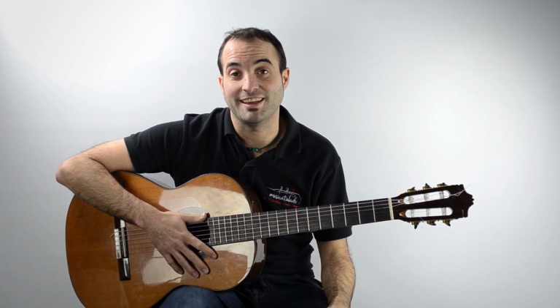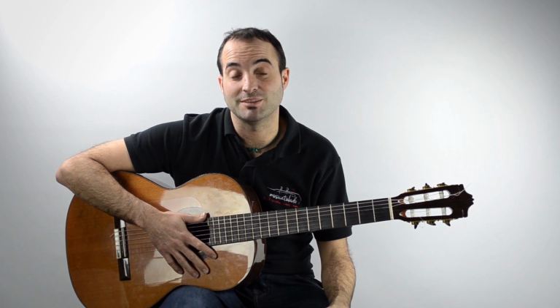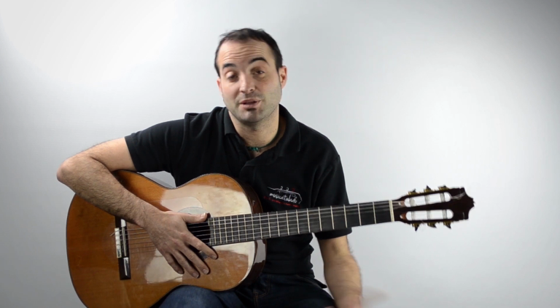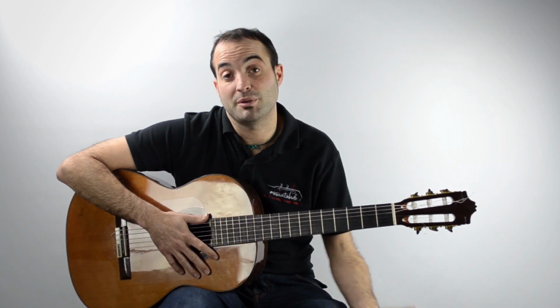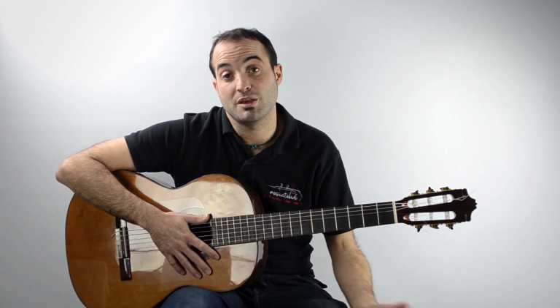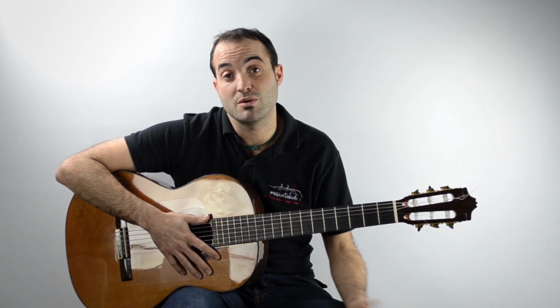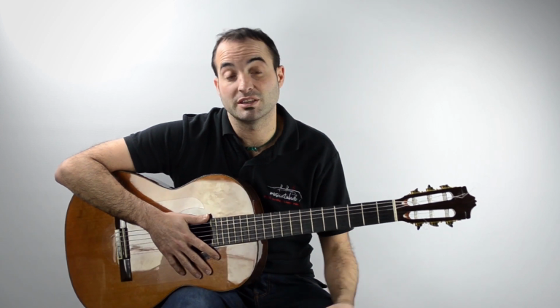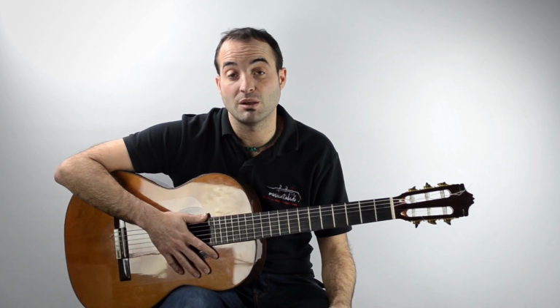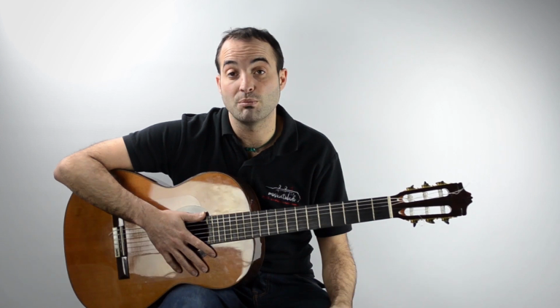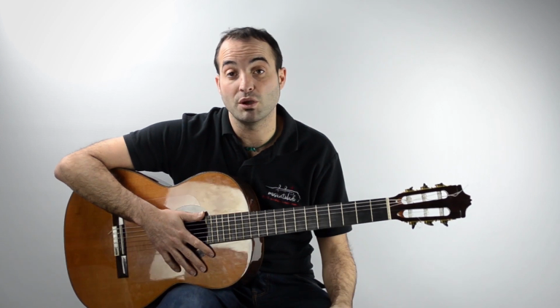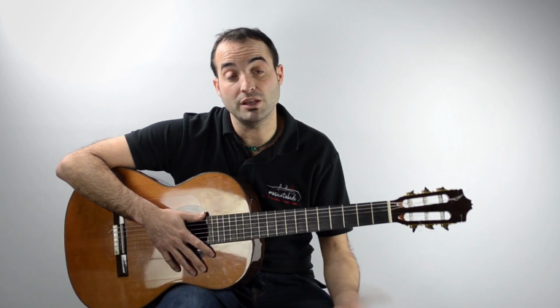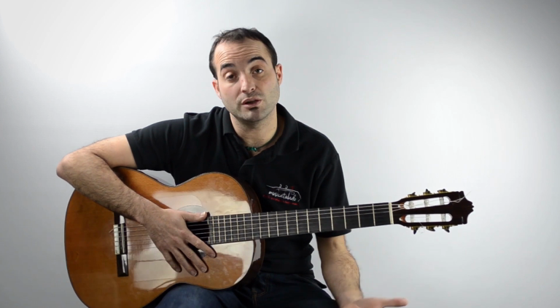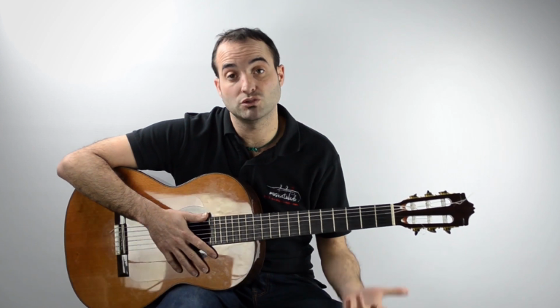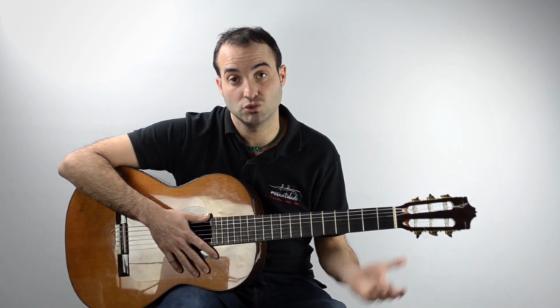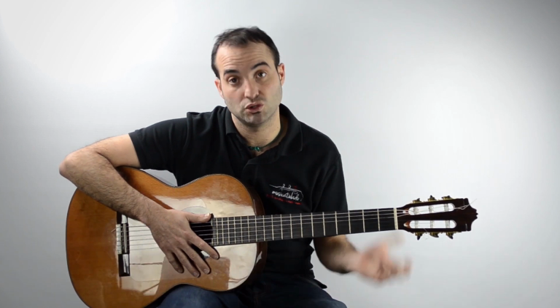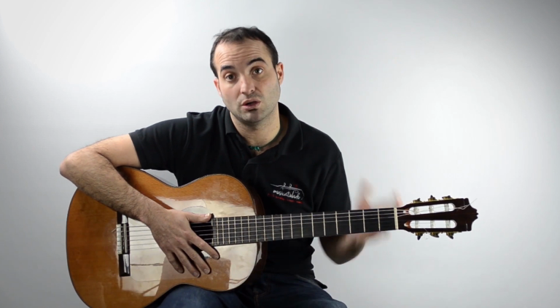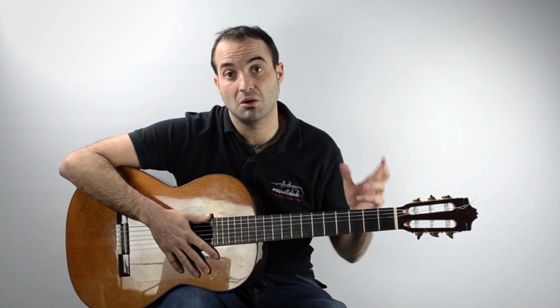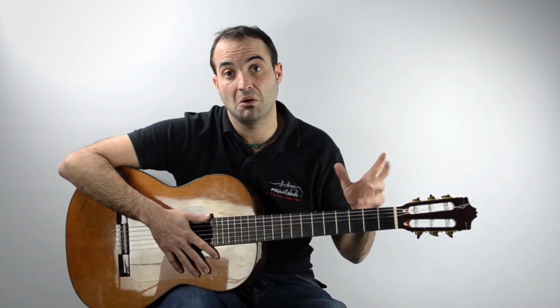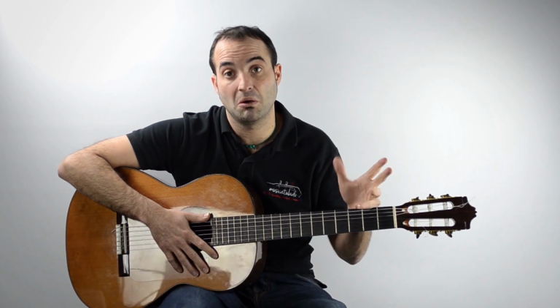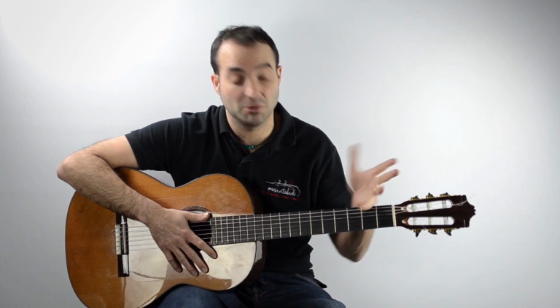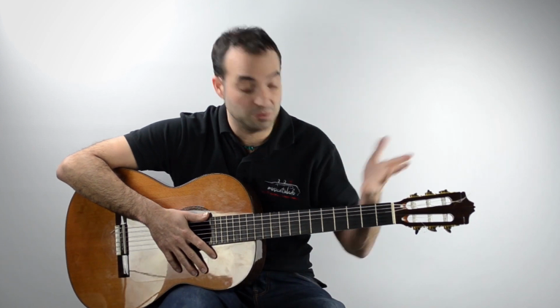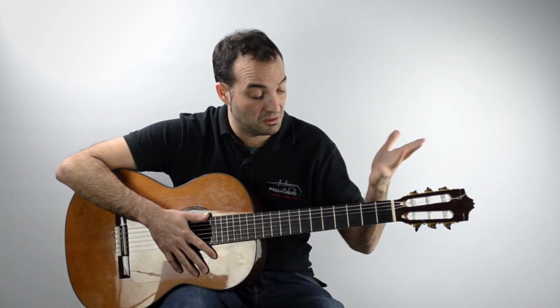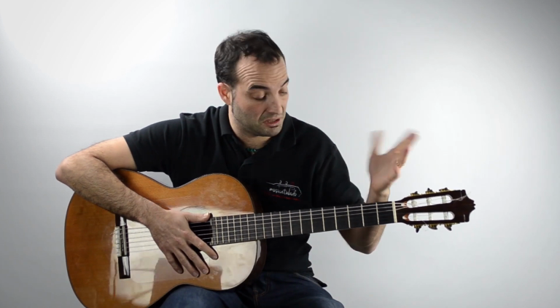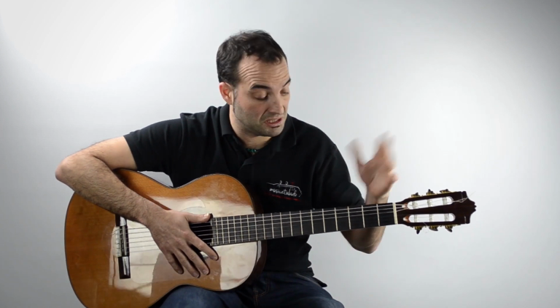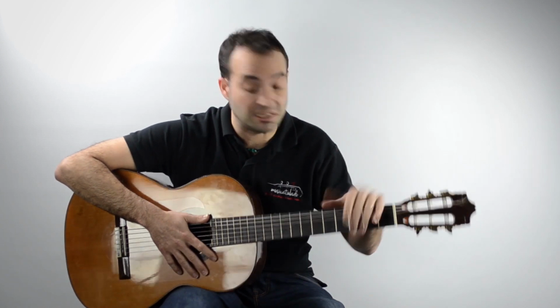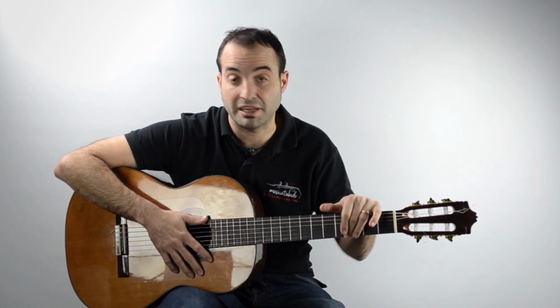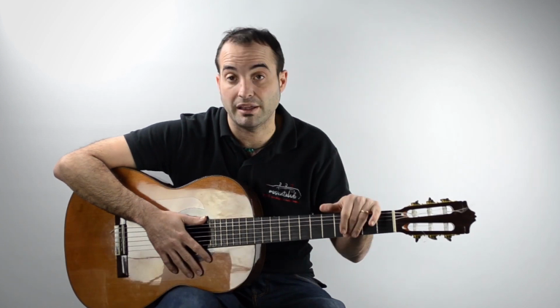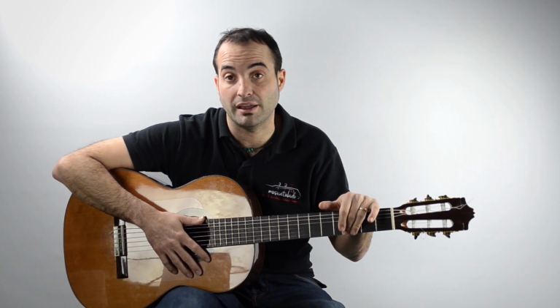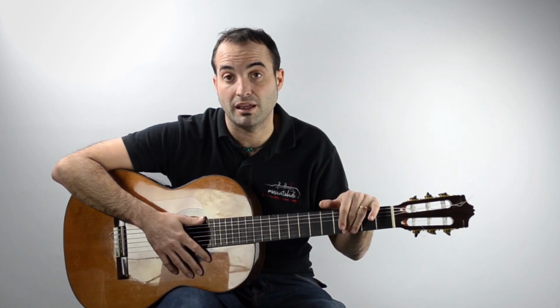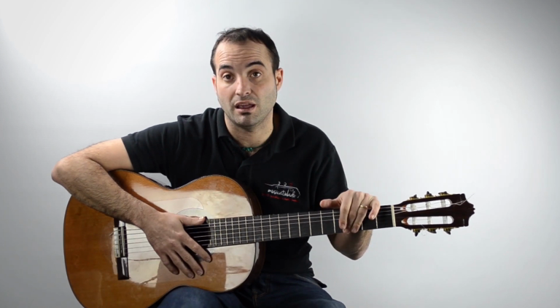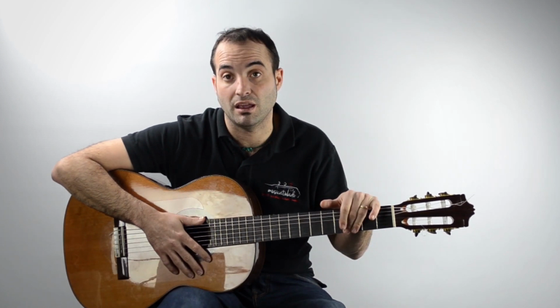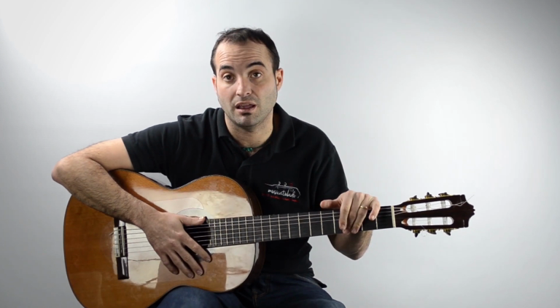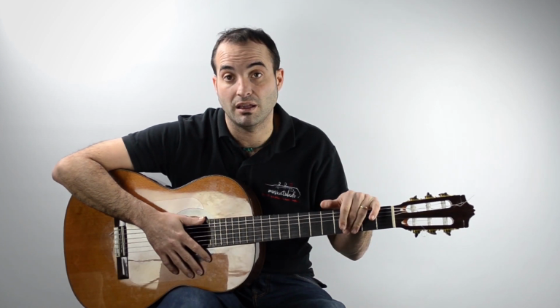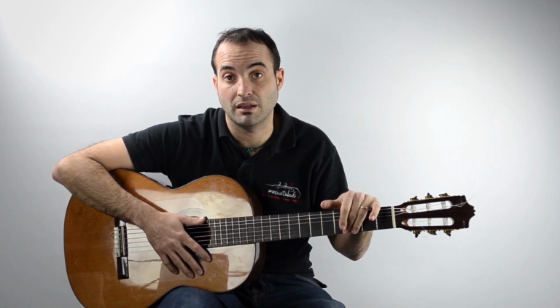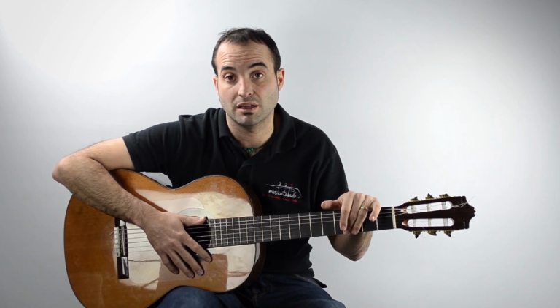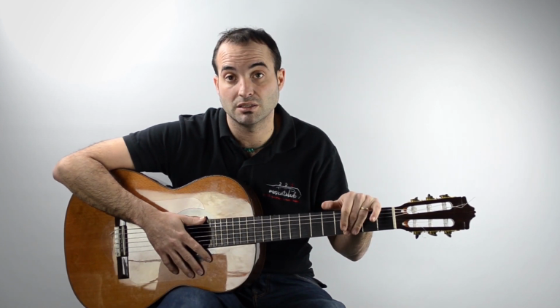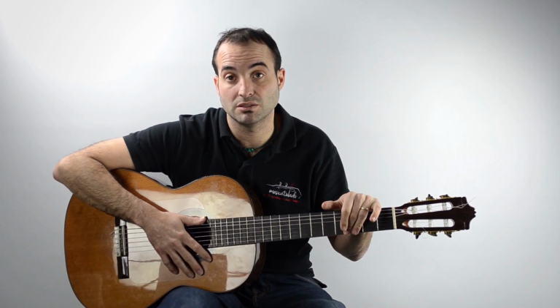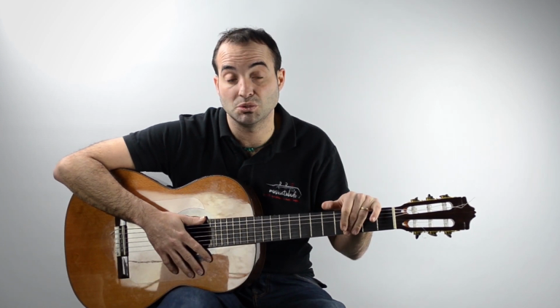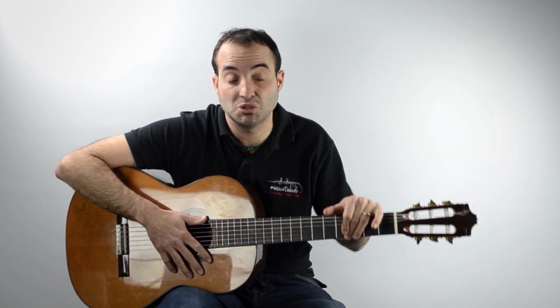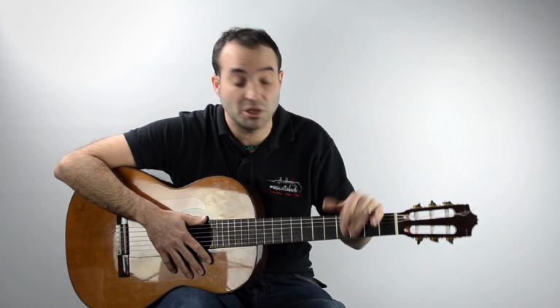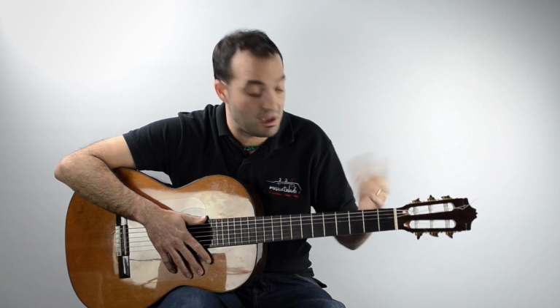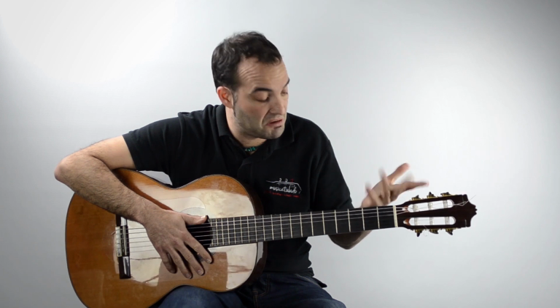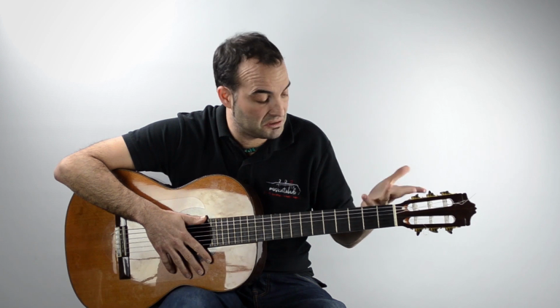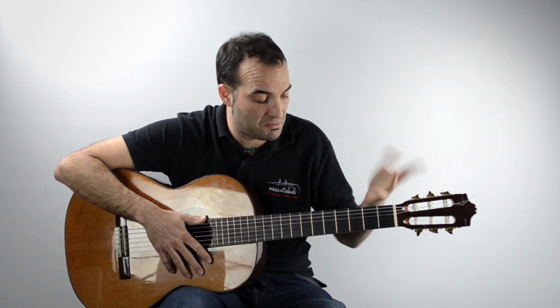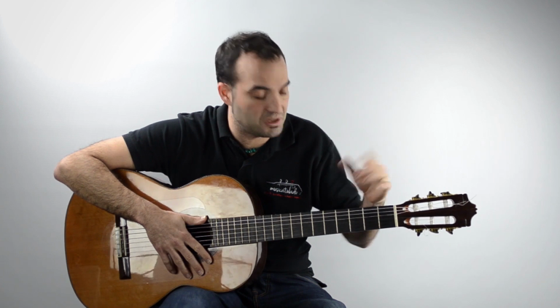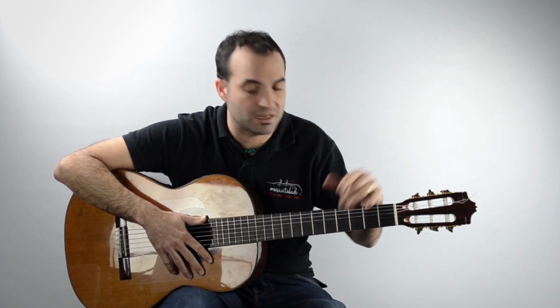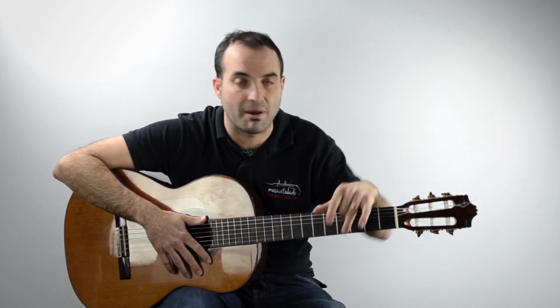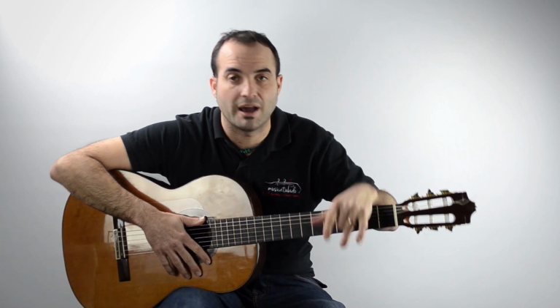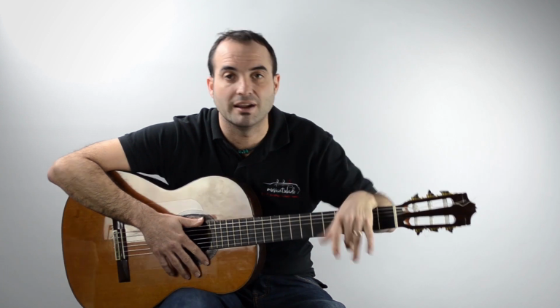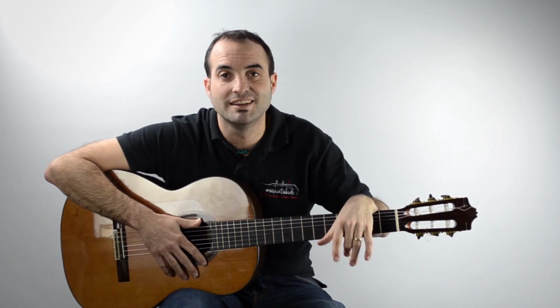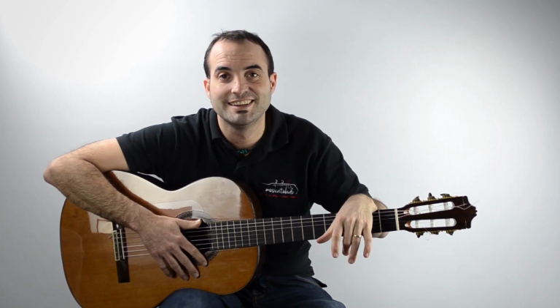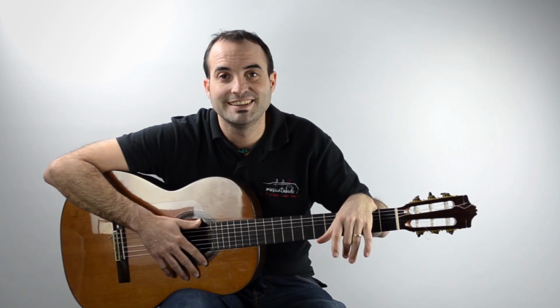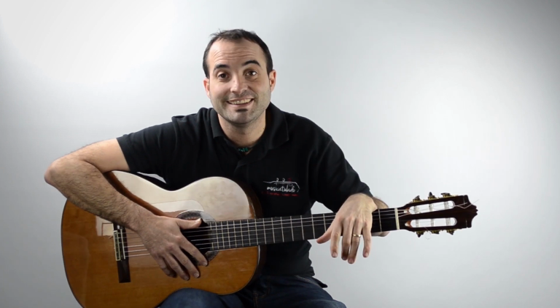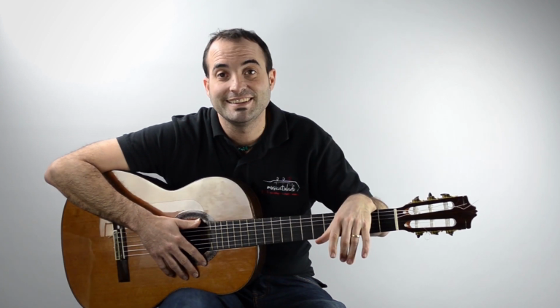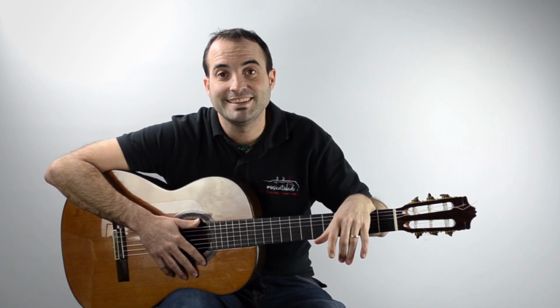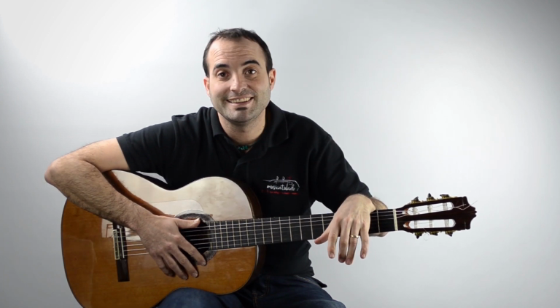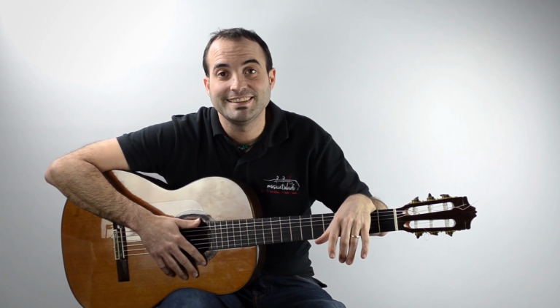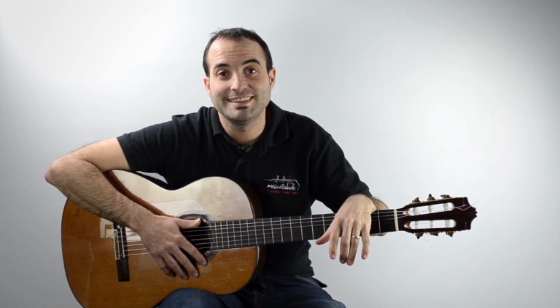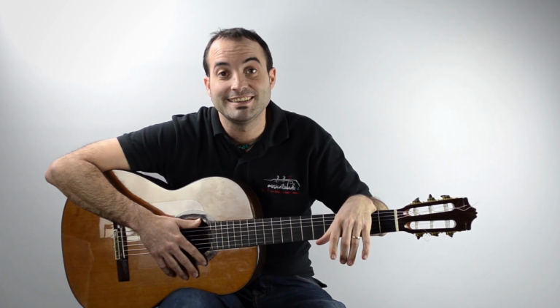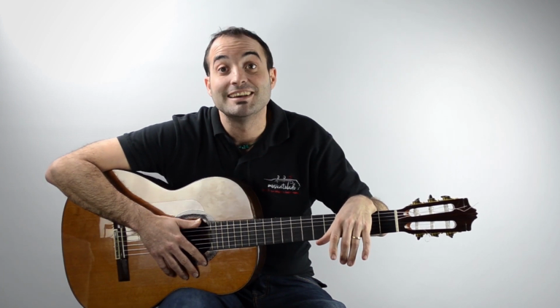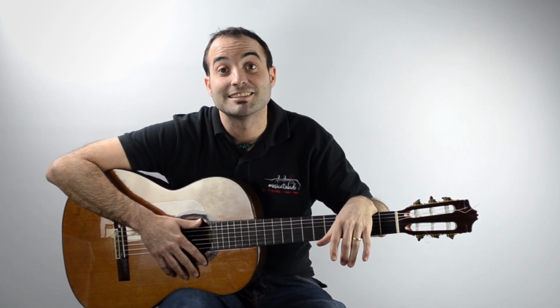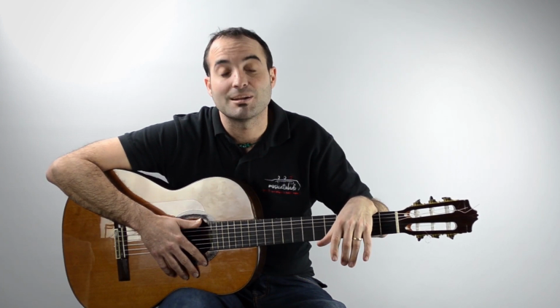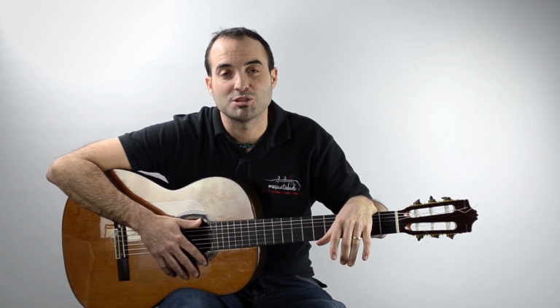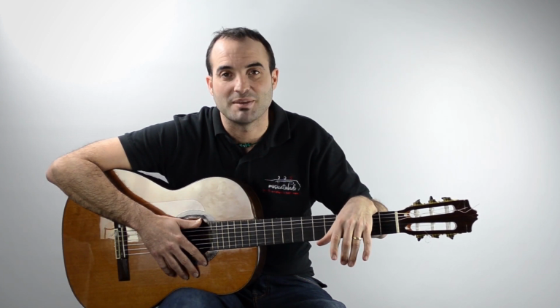Espero haberlo explicado aunque sea un poquillo. Es un solo que tiene su historia, pero se puede trabajar. Hasta la próxima.